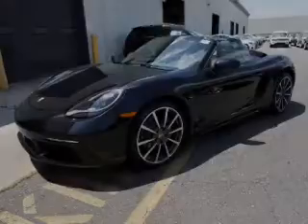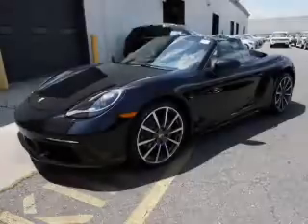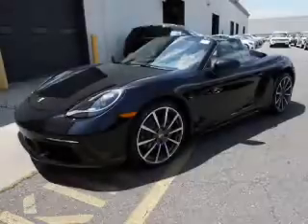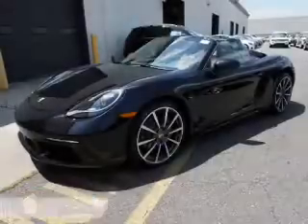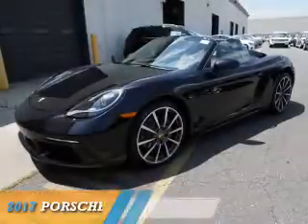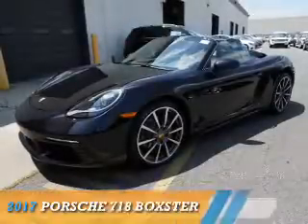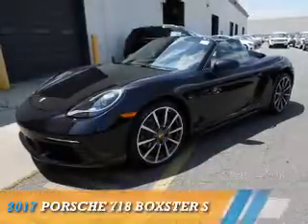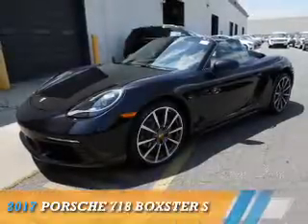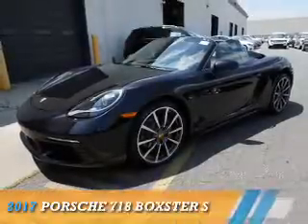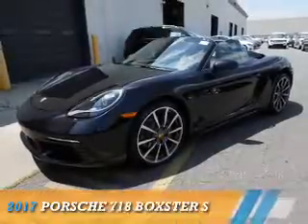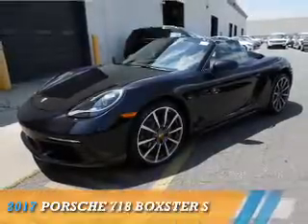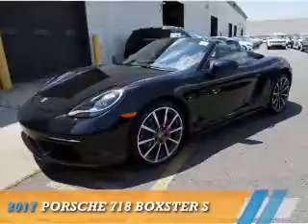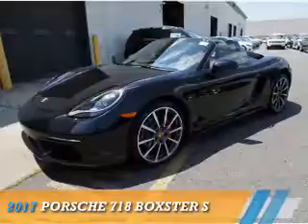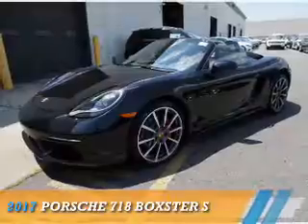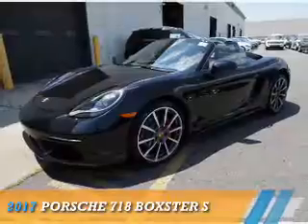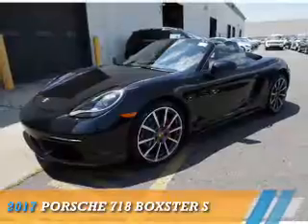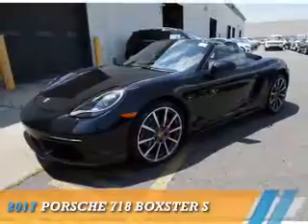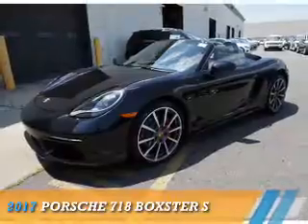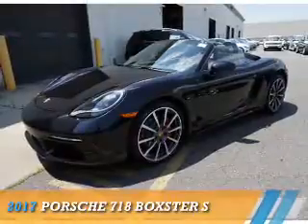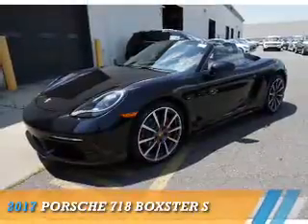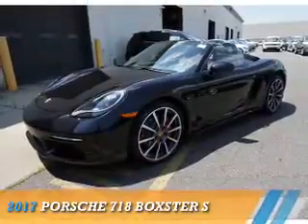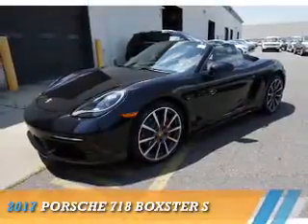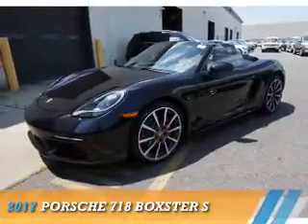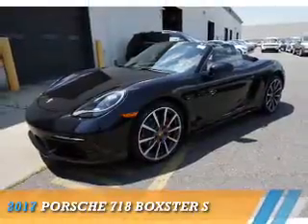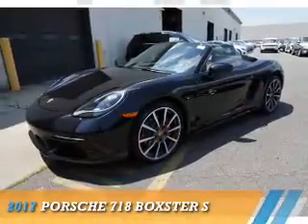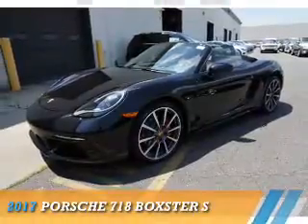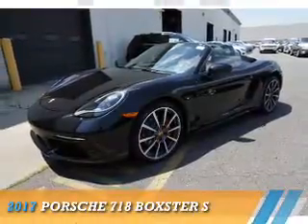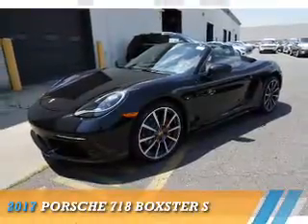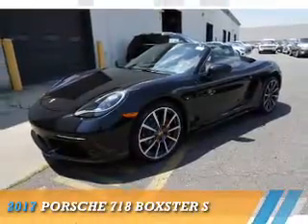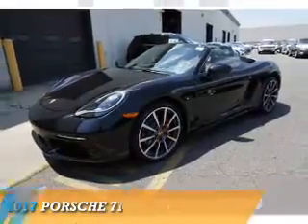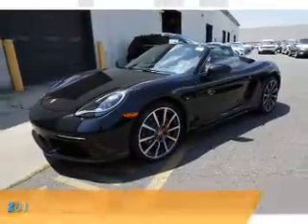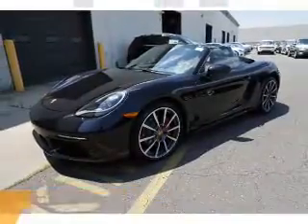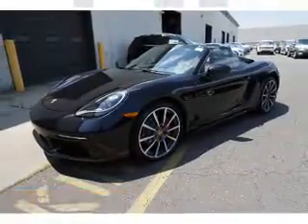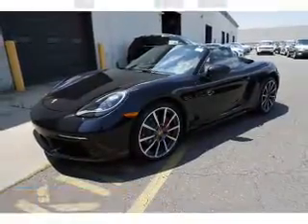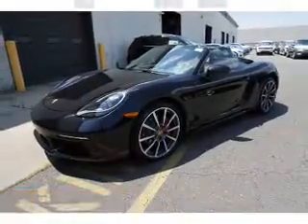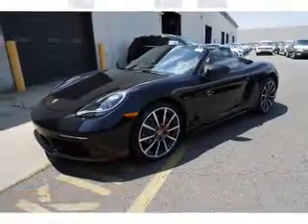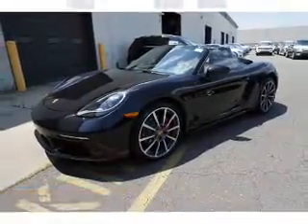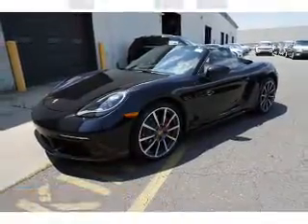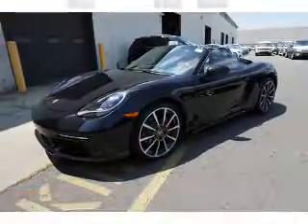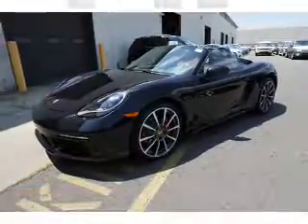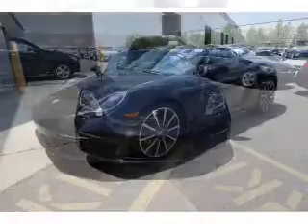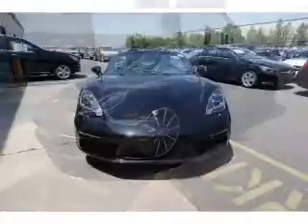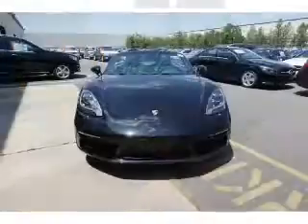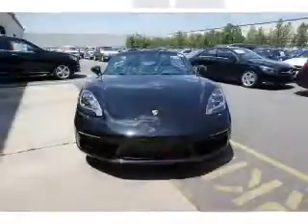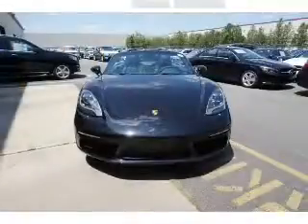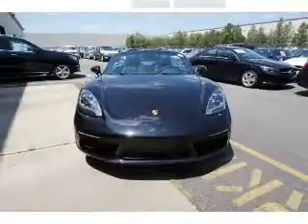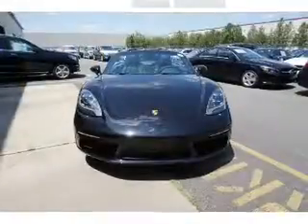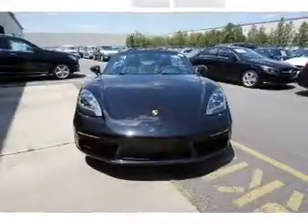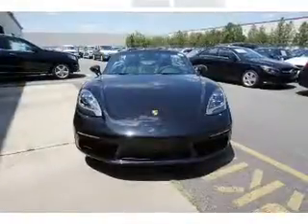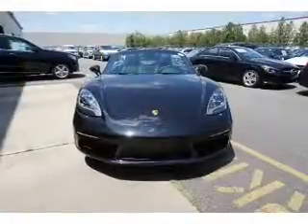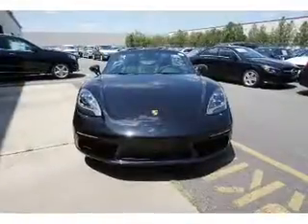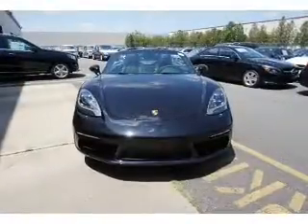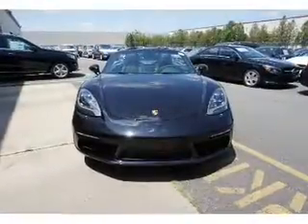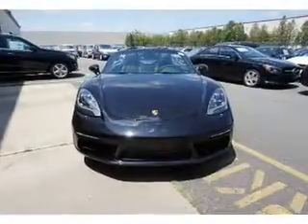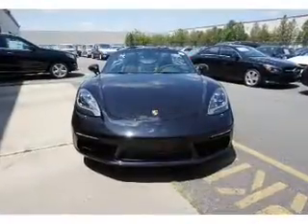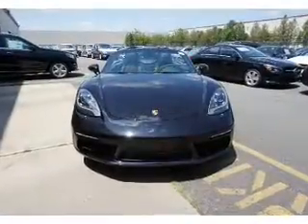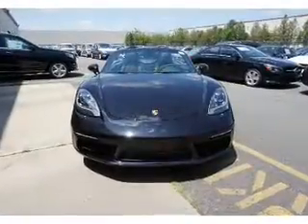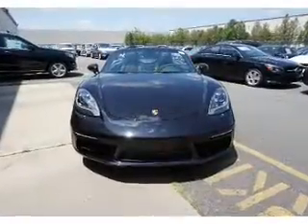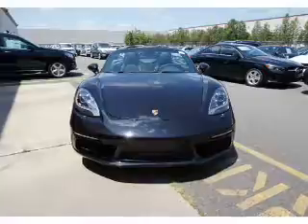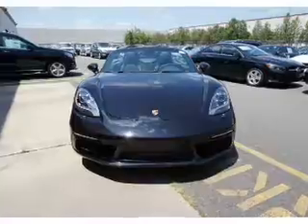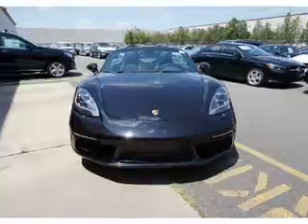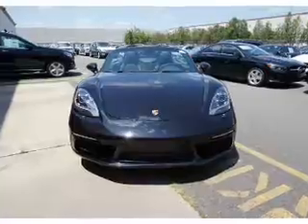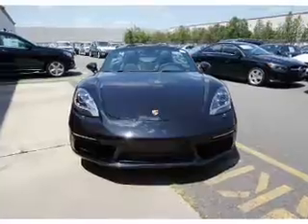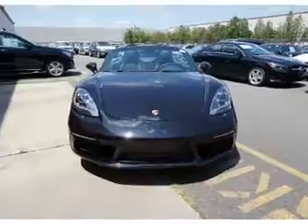This could be the vehicle you're looking for. It's powered by rear-wheel drive, a 2.5-liter, 4-cylinder engine.